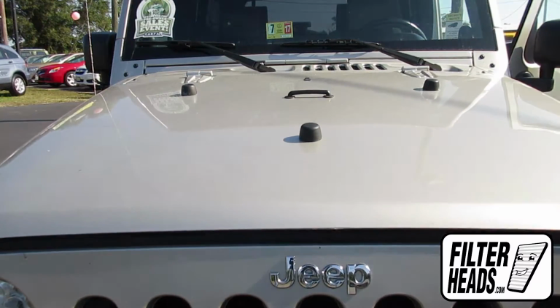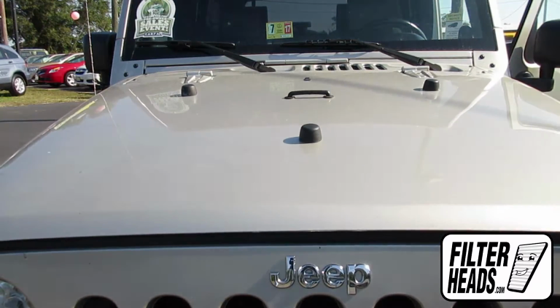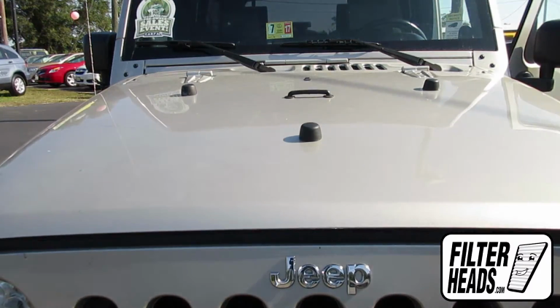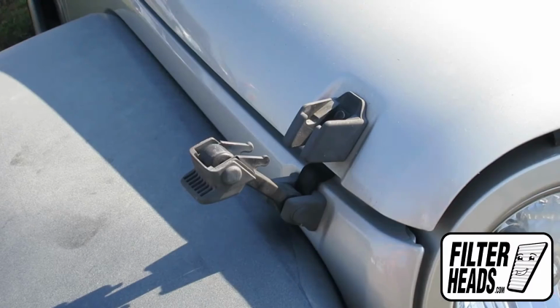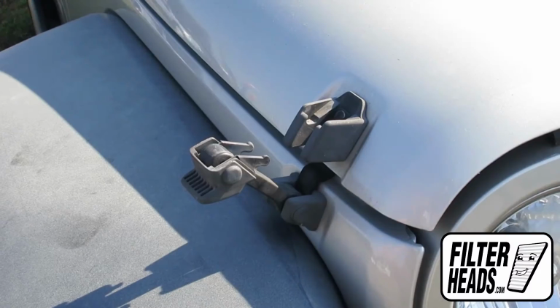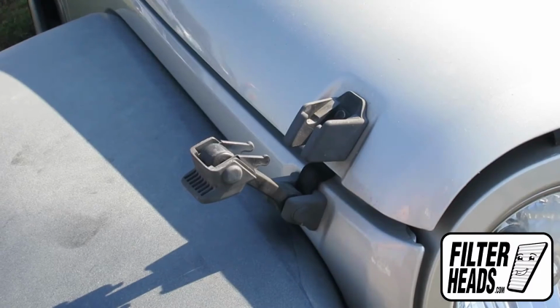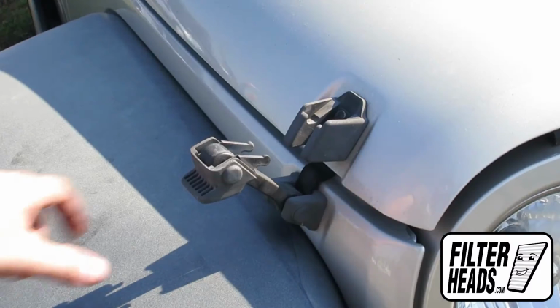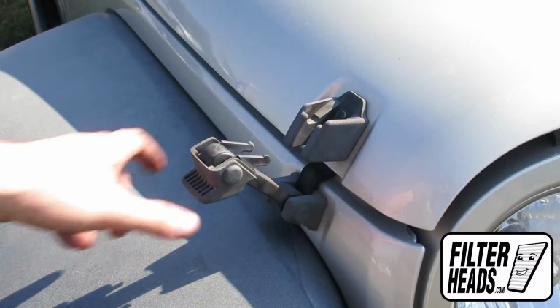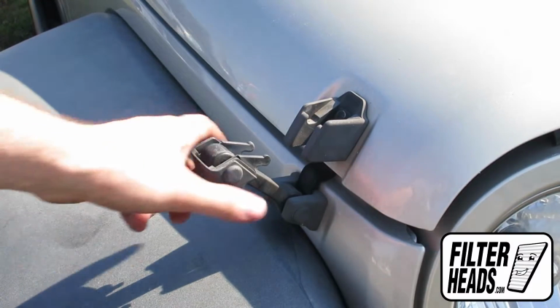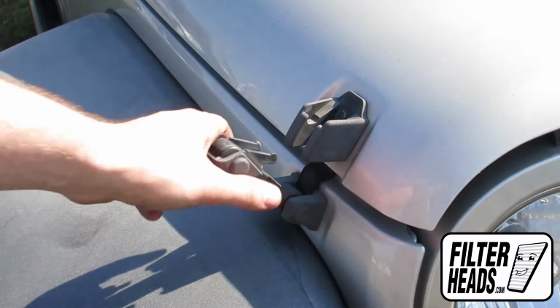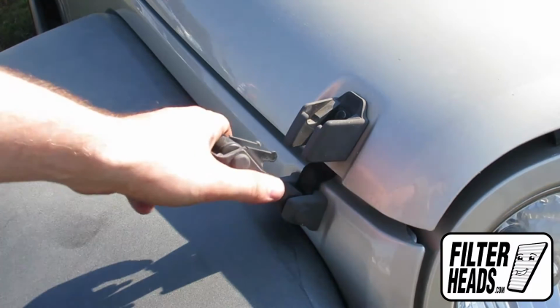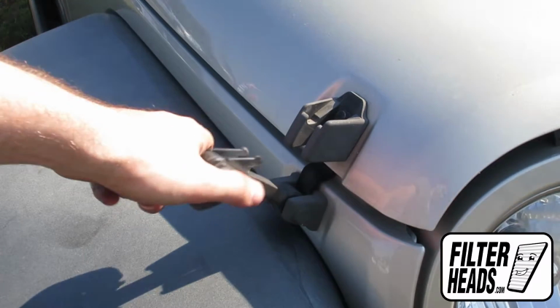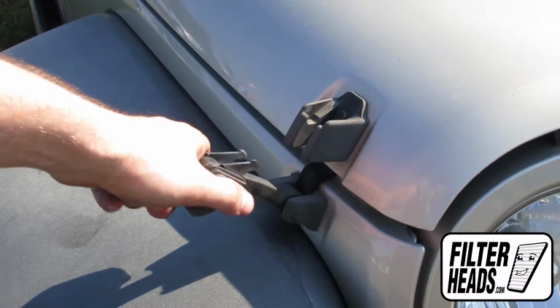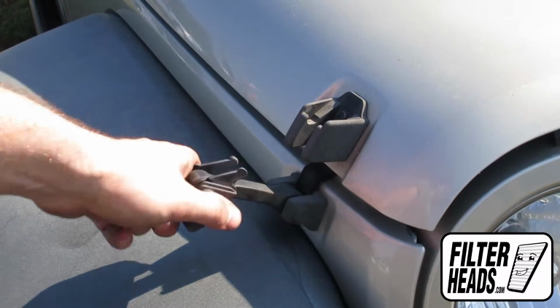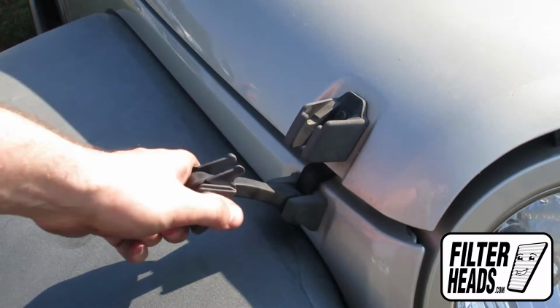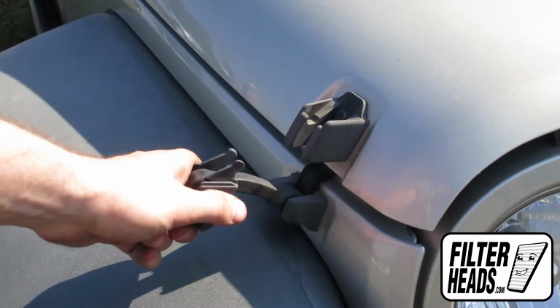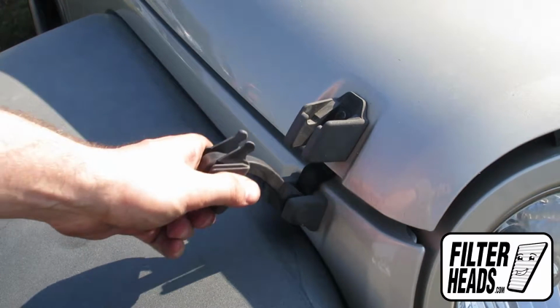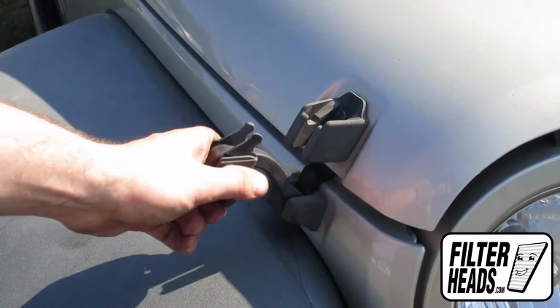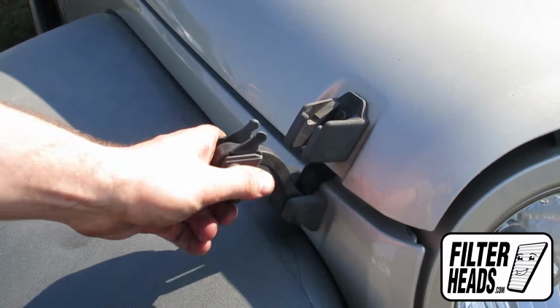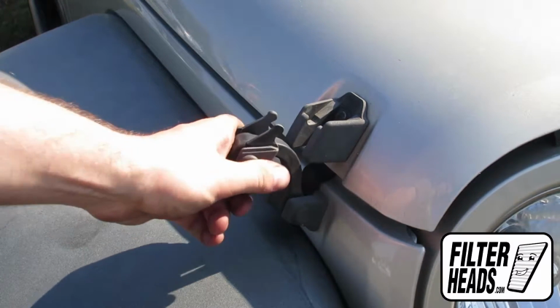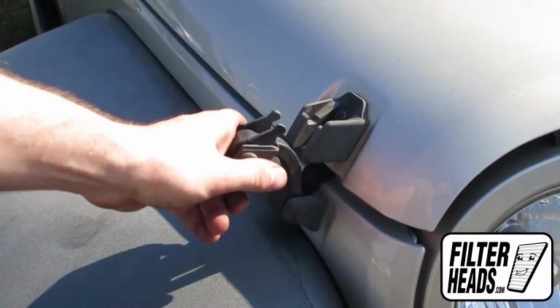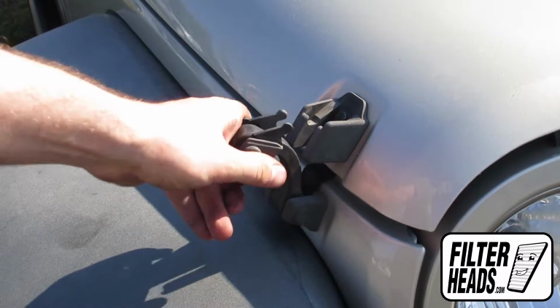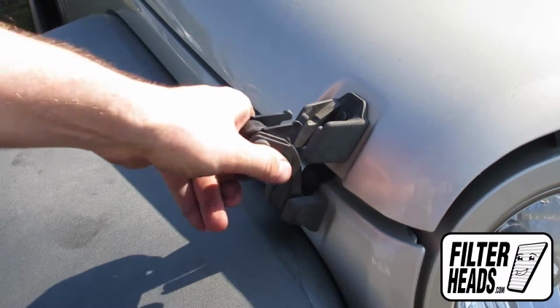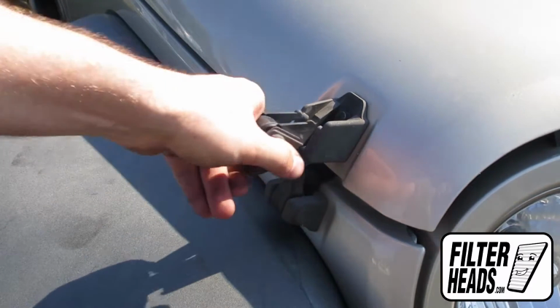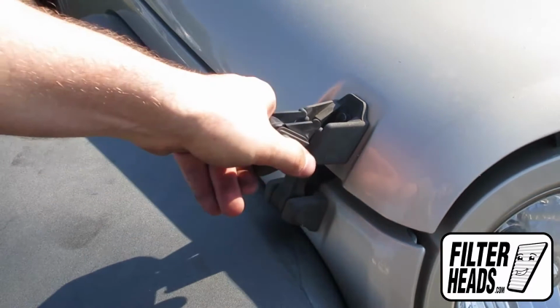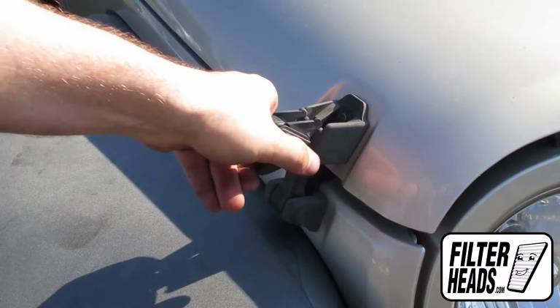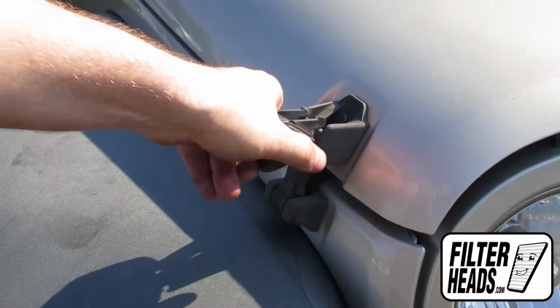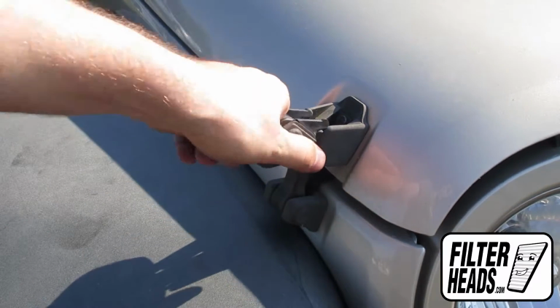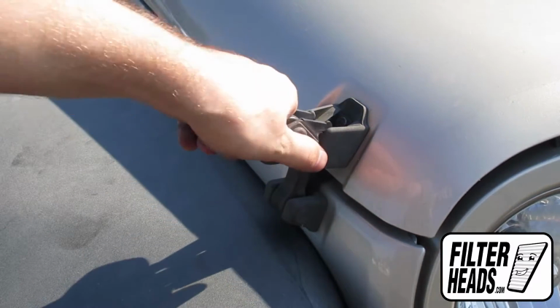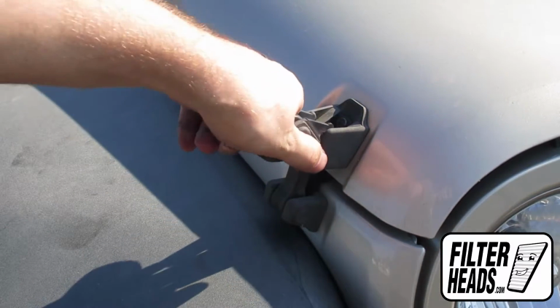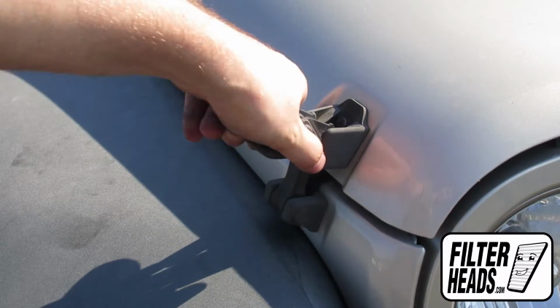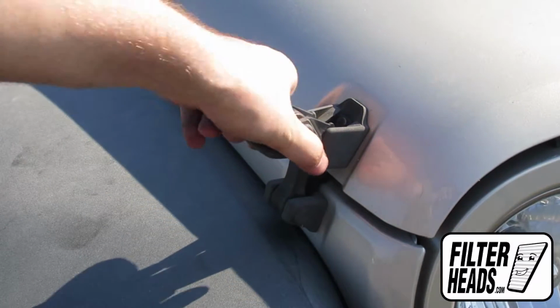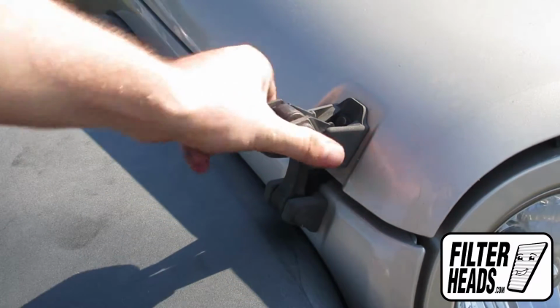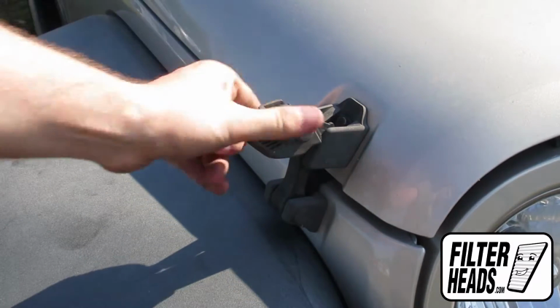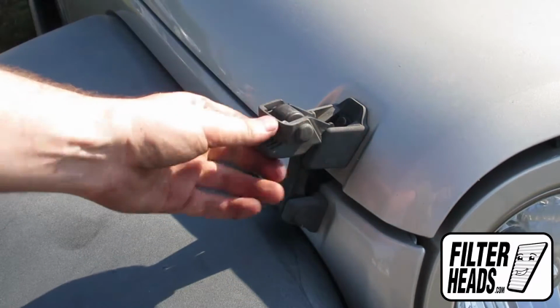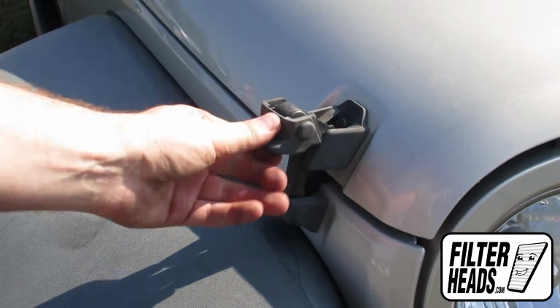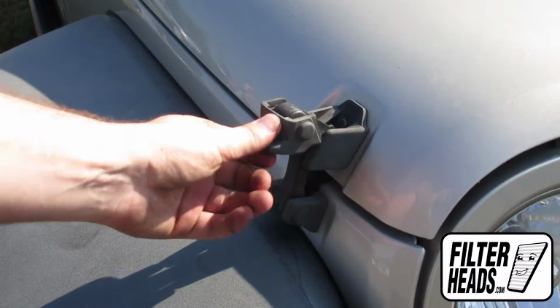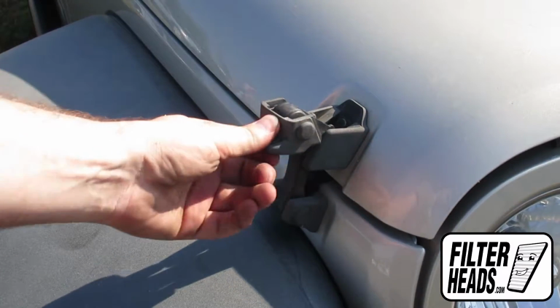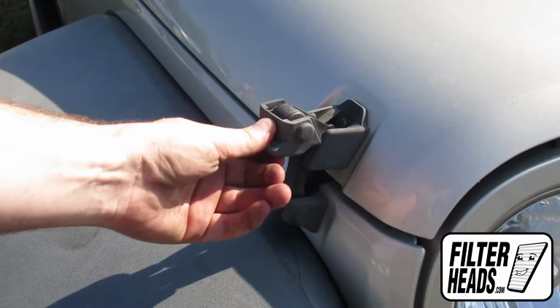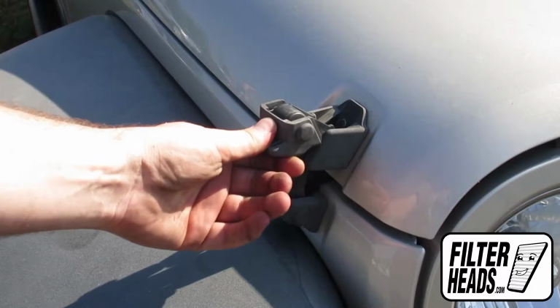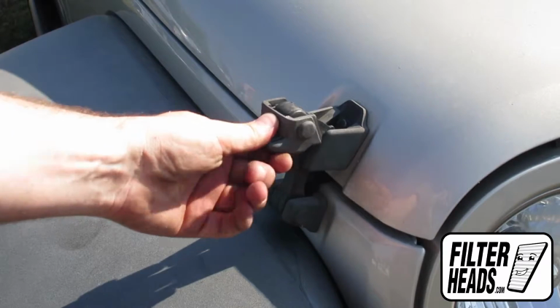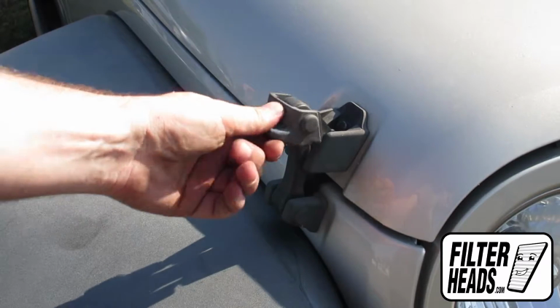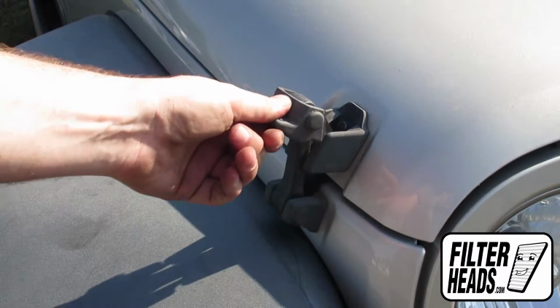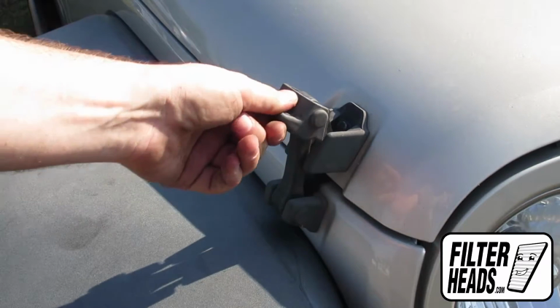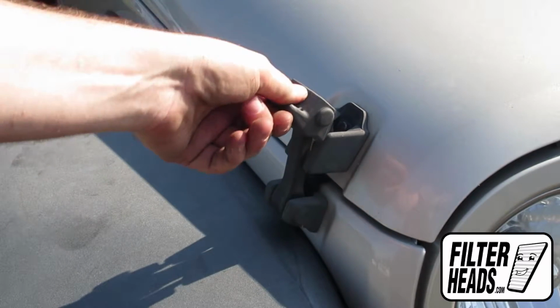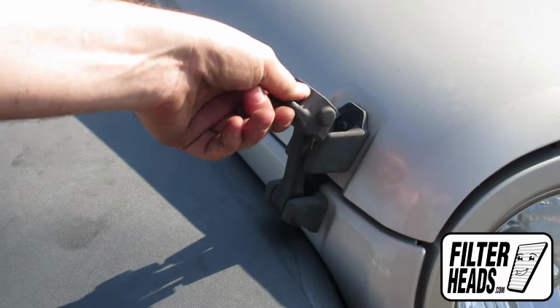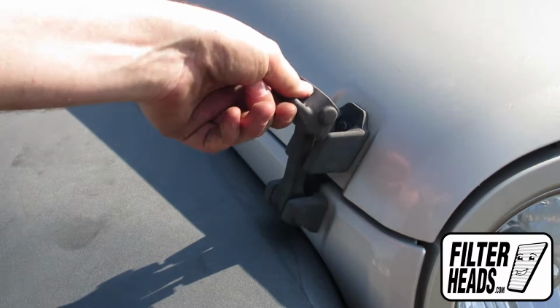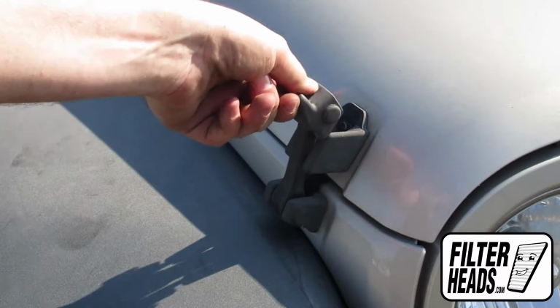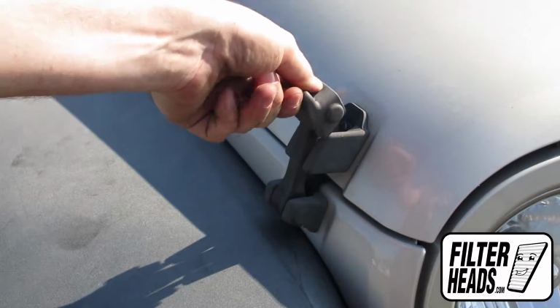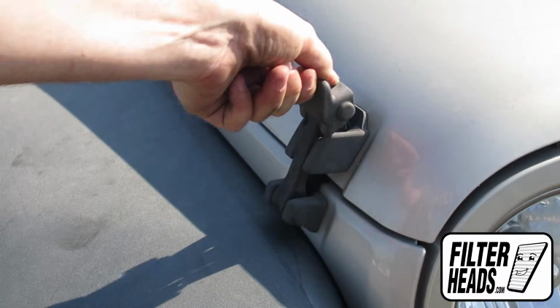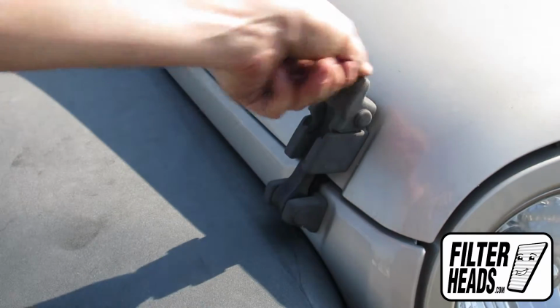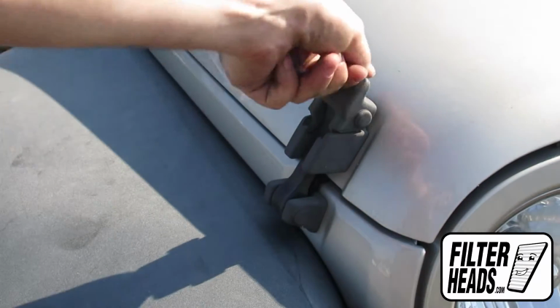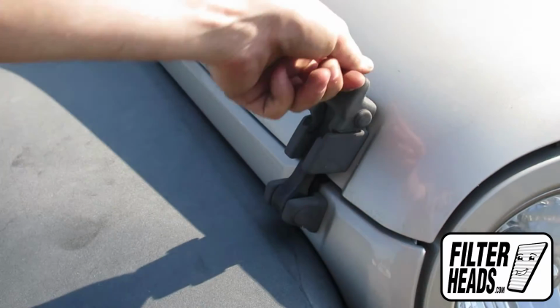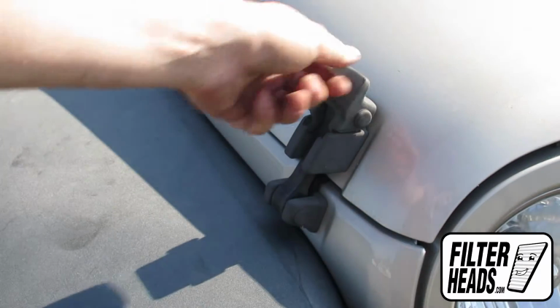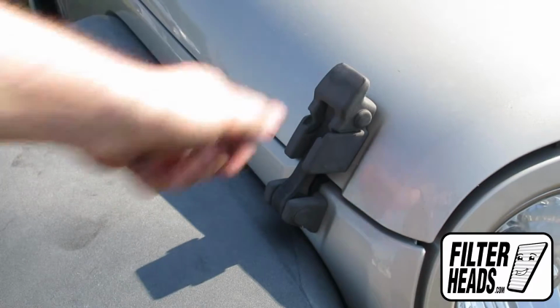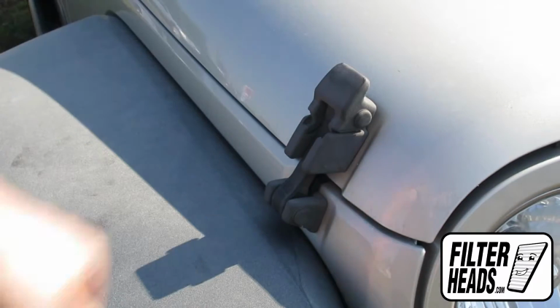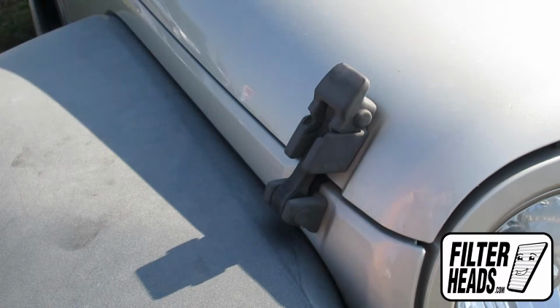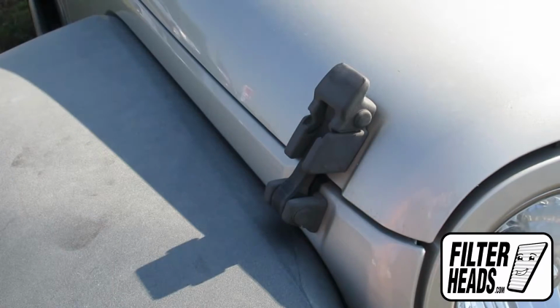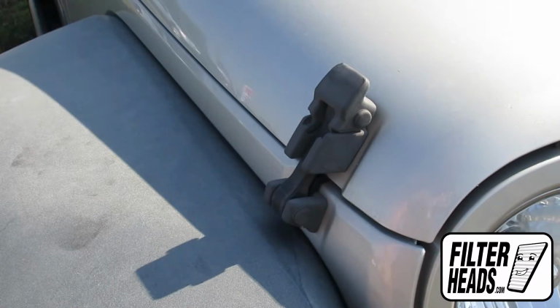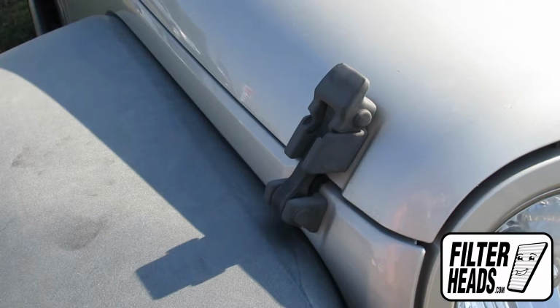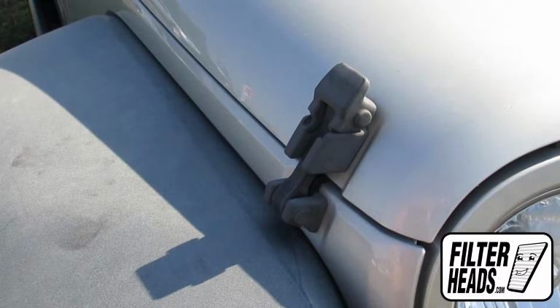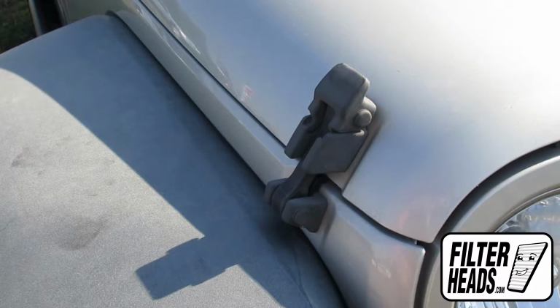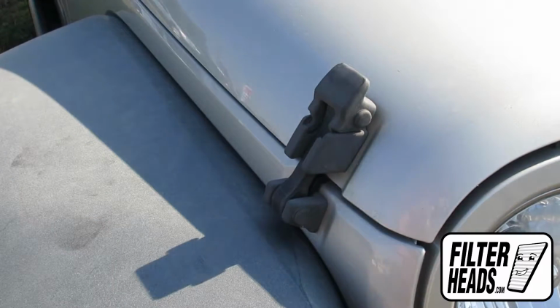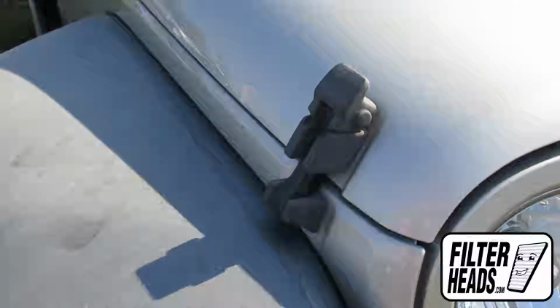The hood is secured by inserting the tabs on the latch into the catch, followed by pushing the top forward.